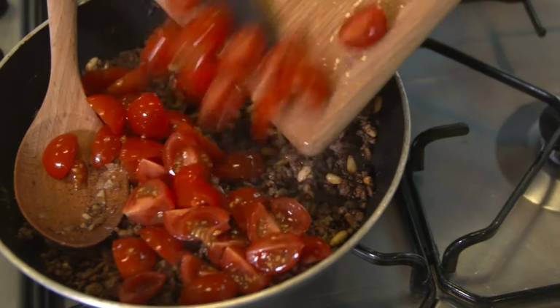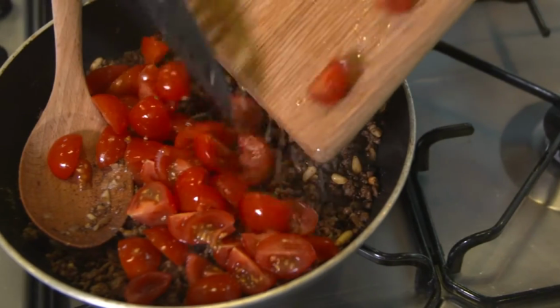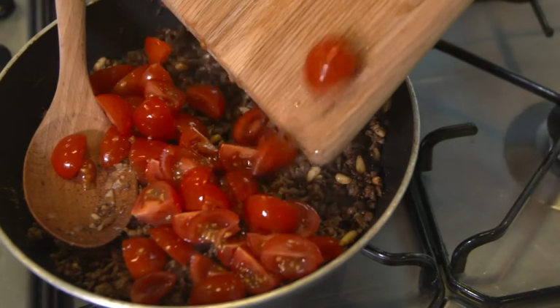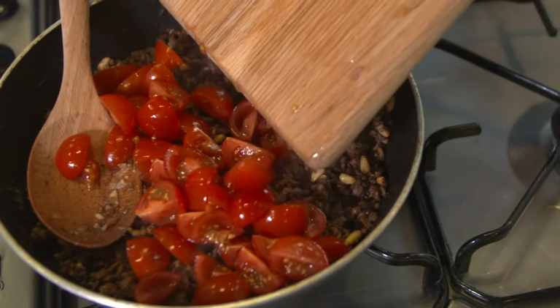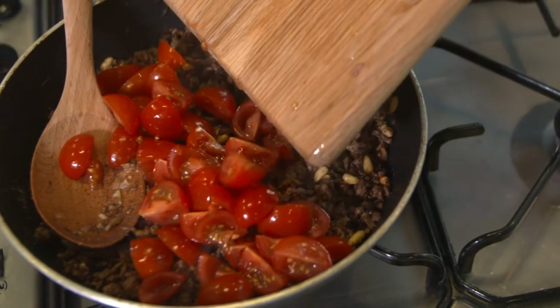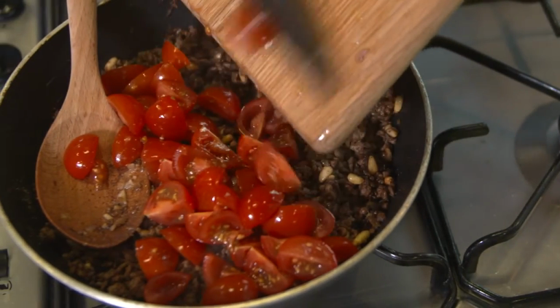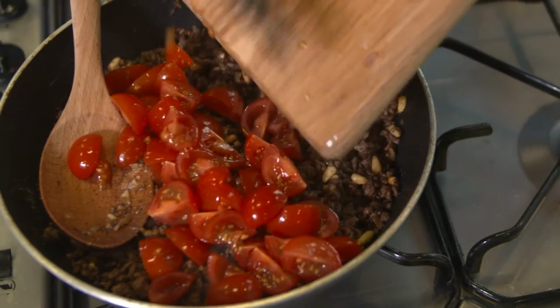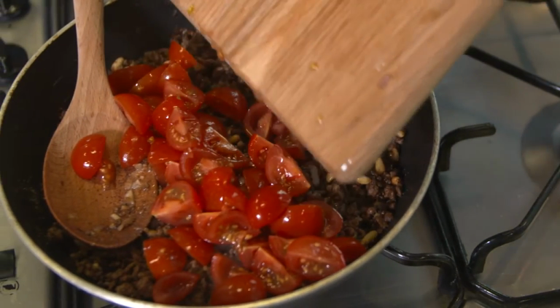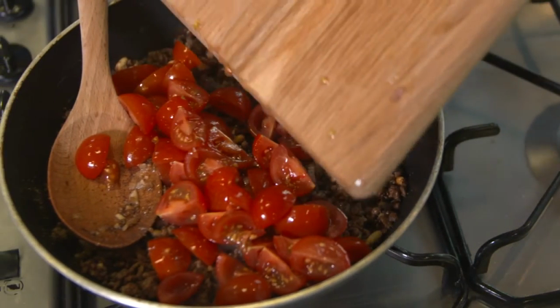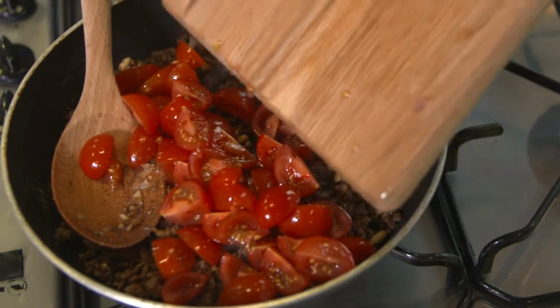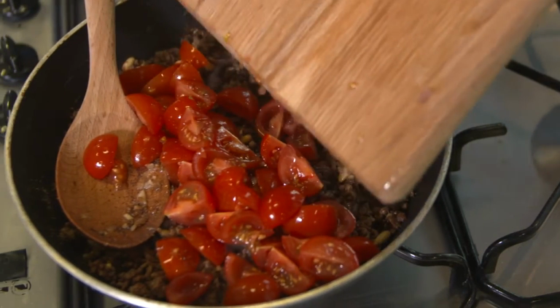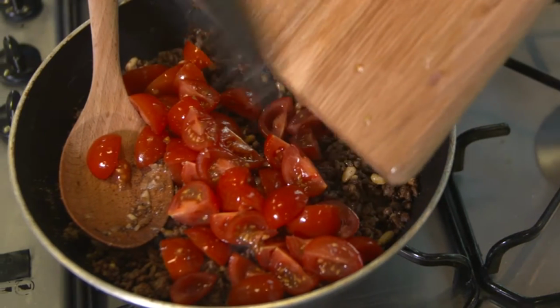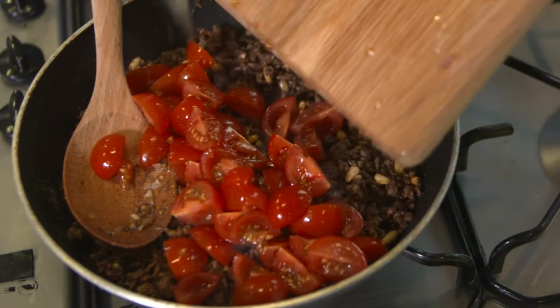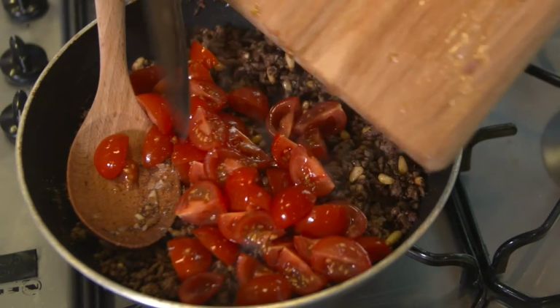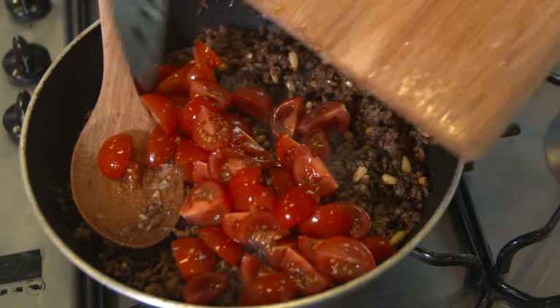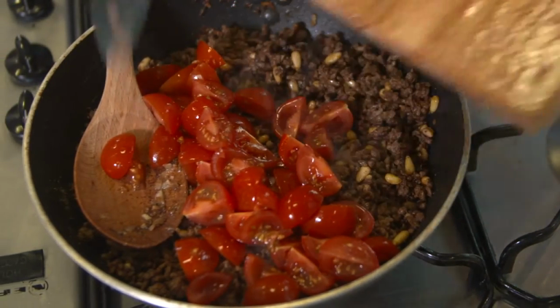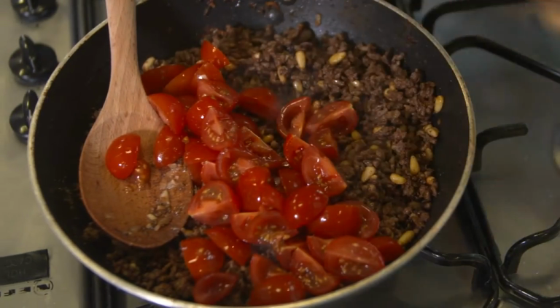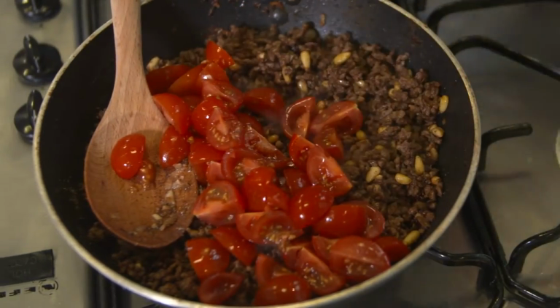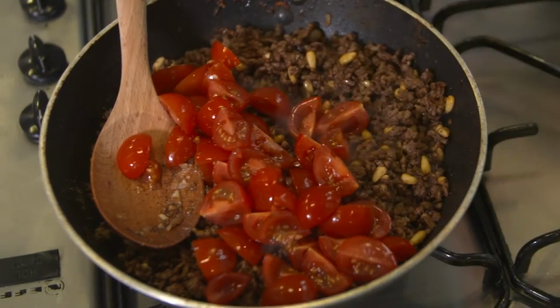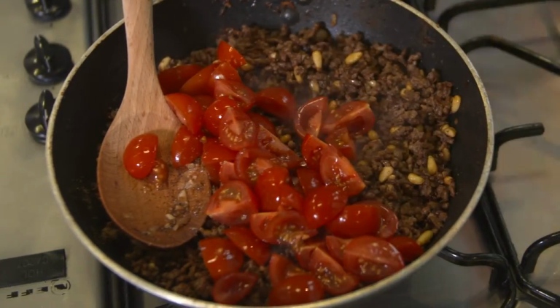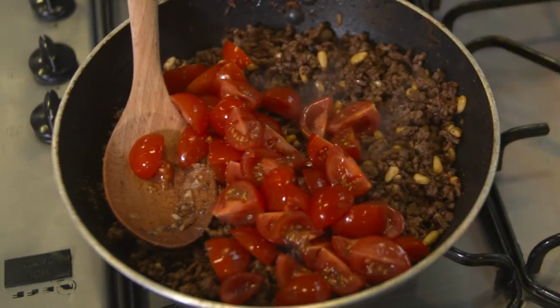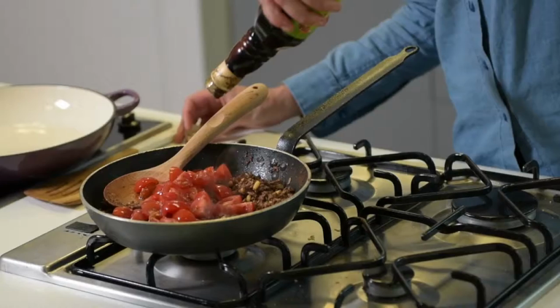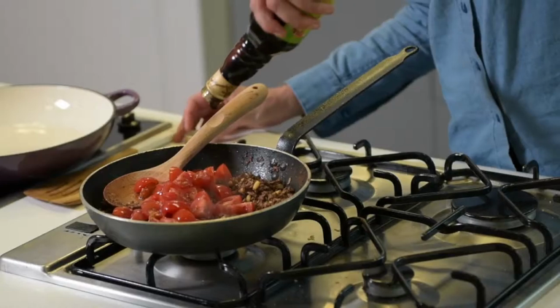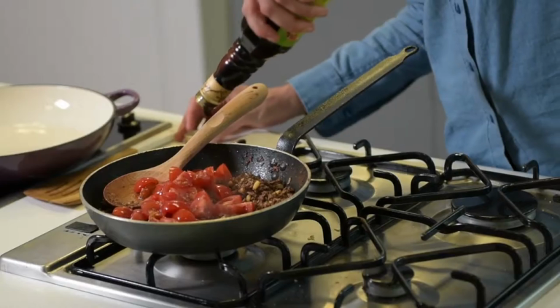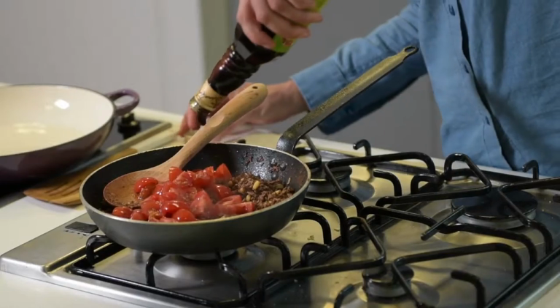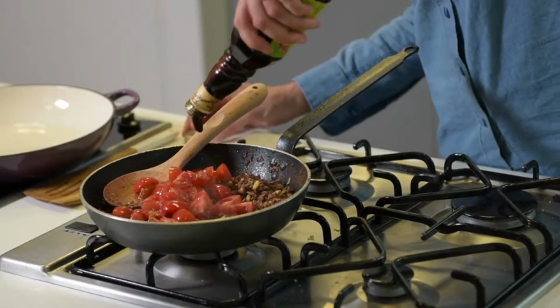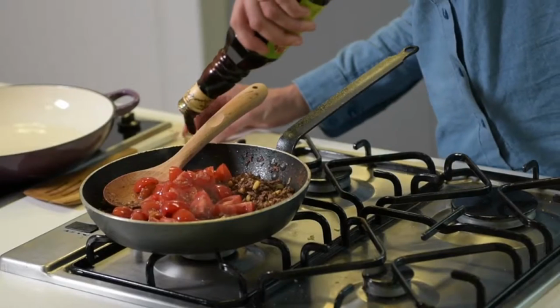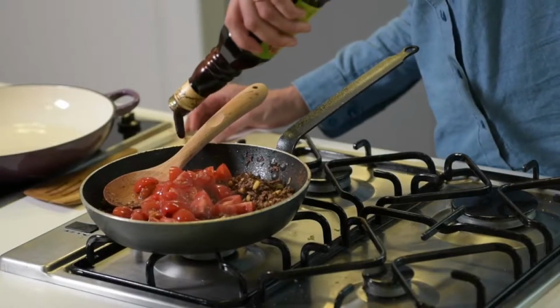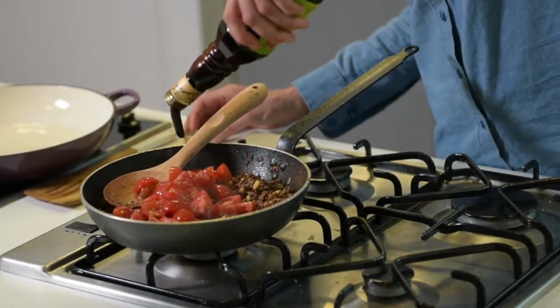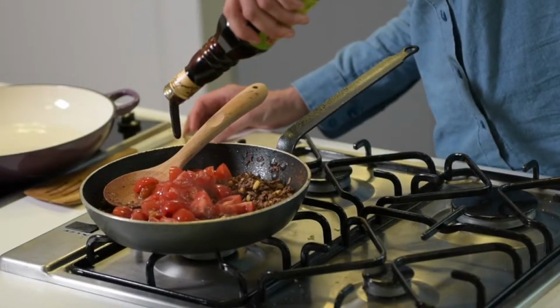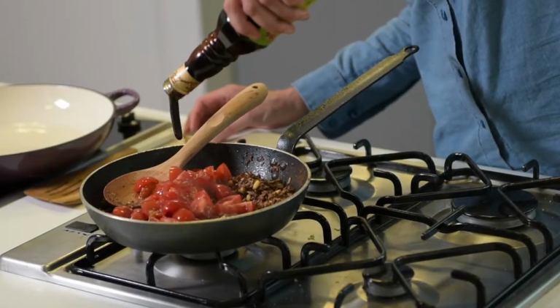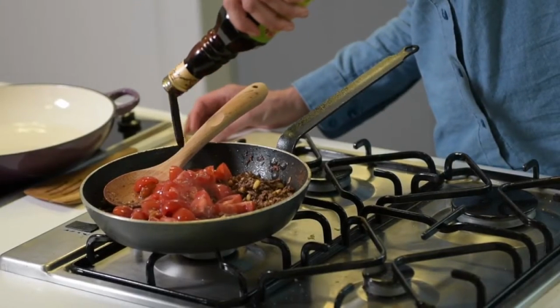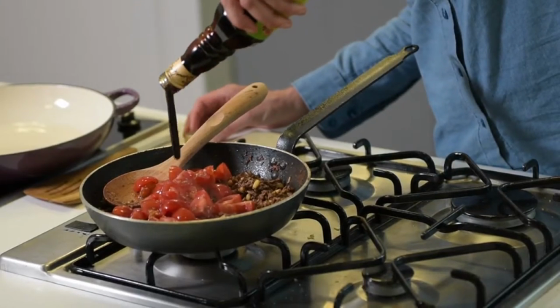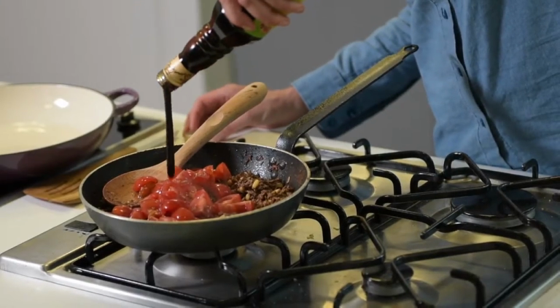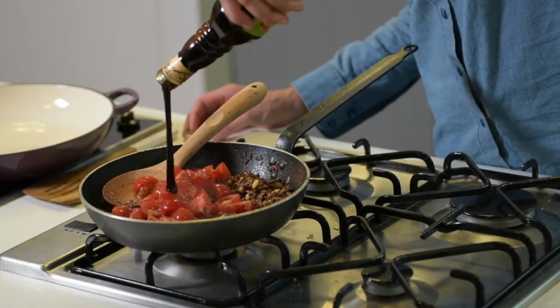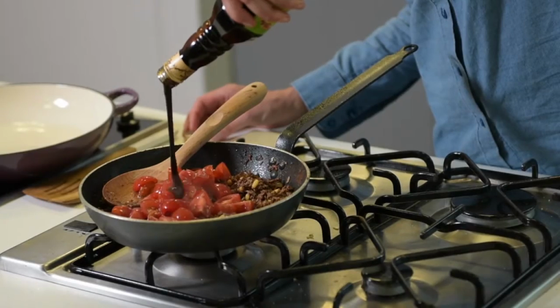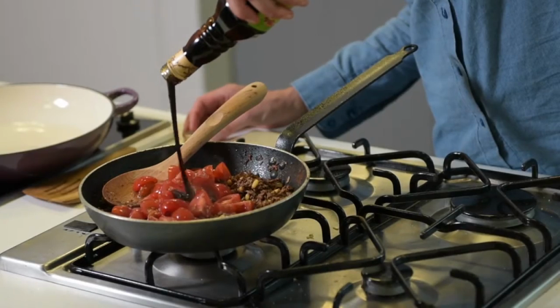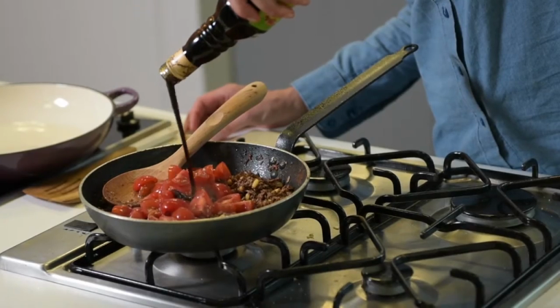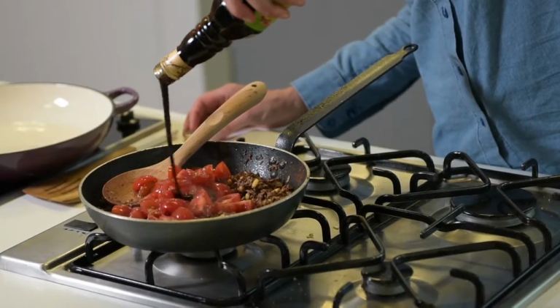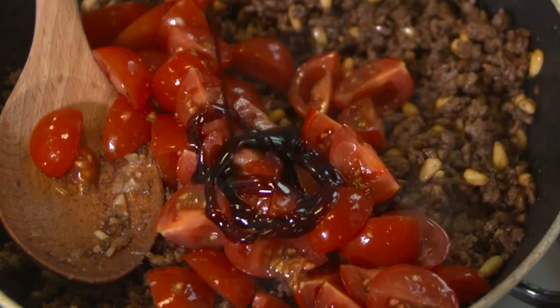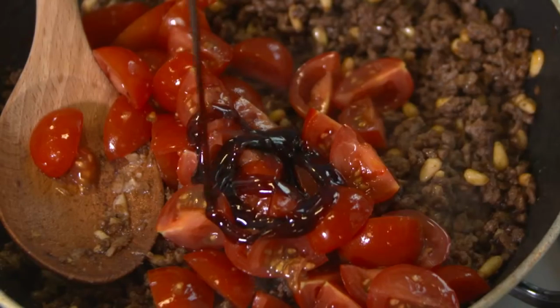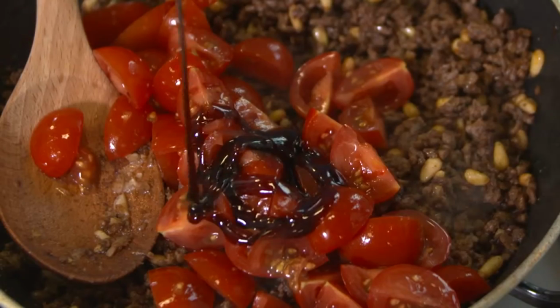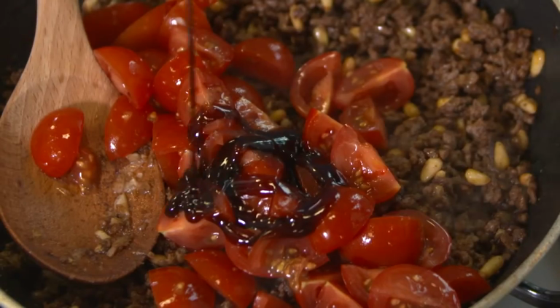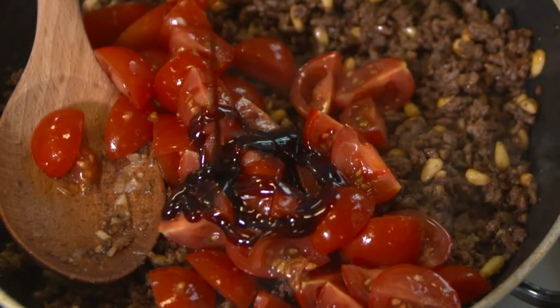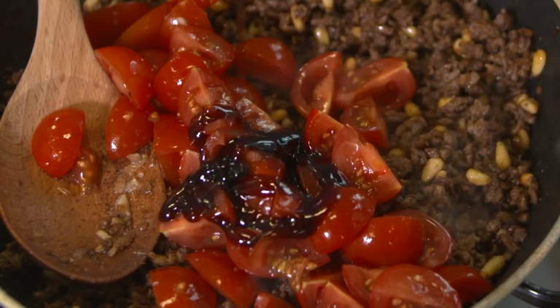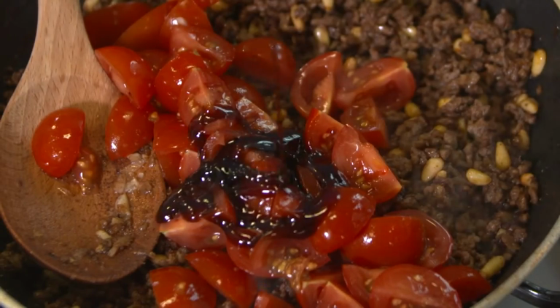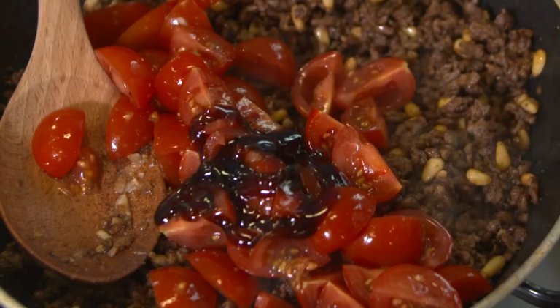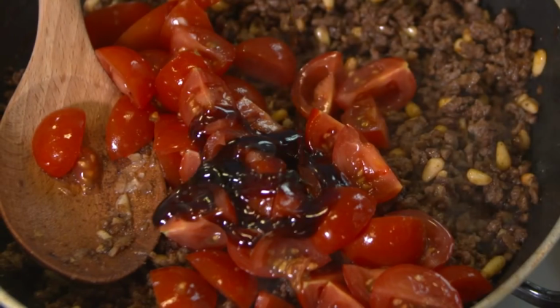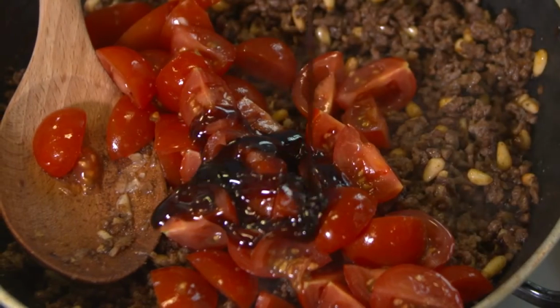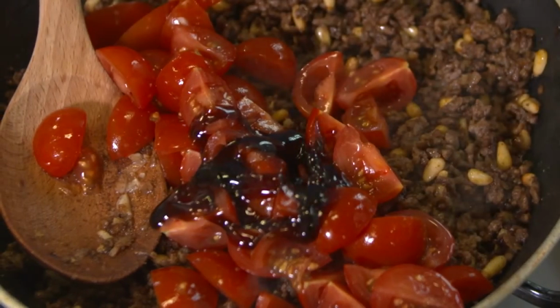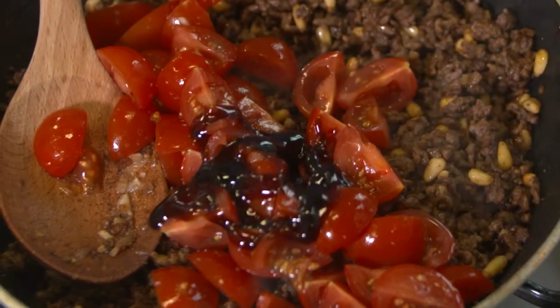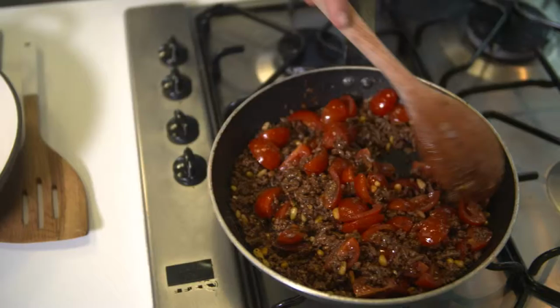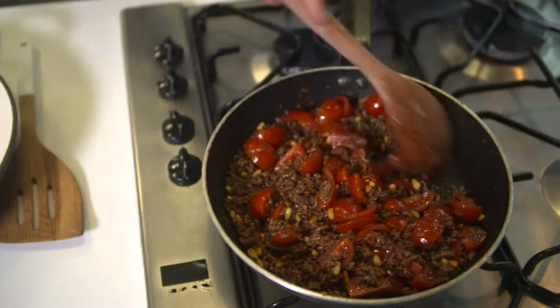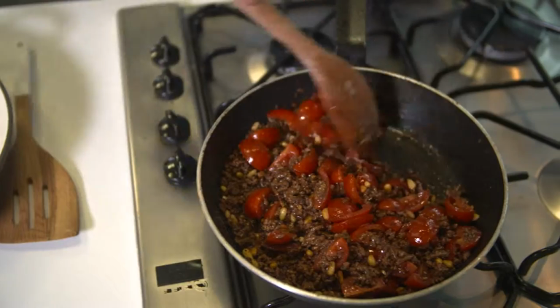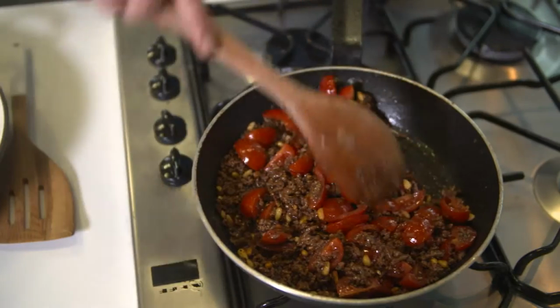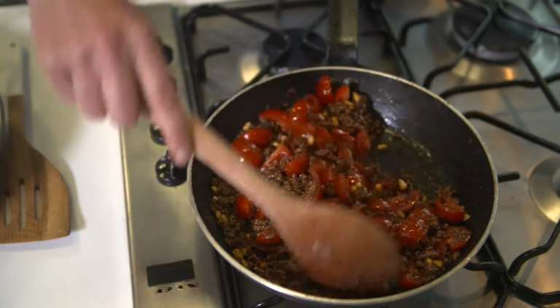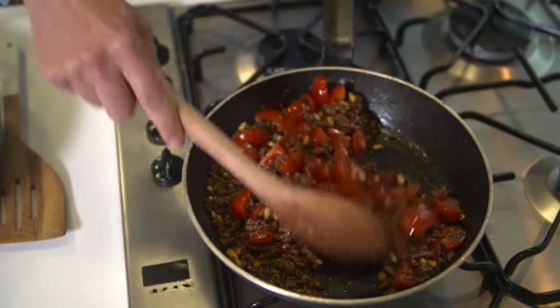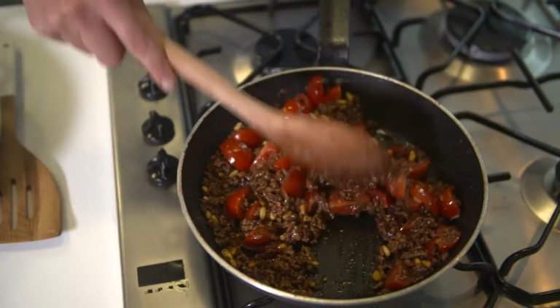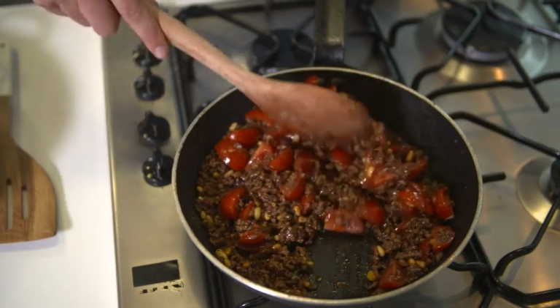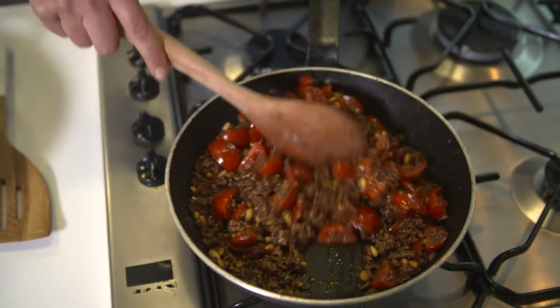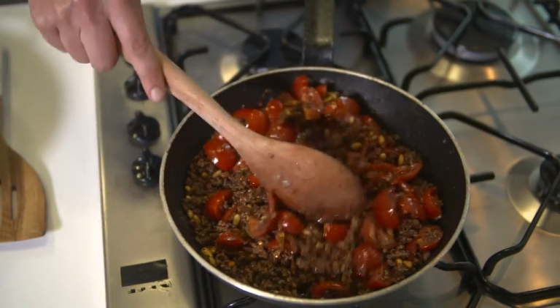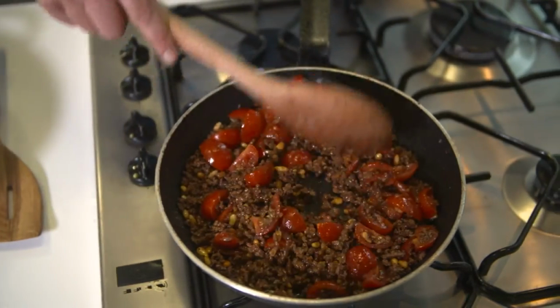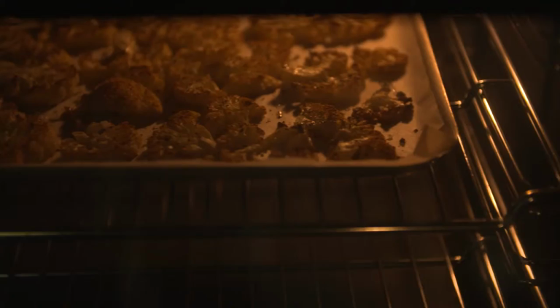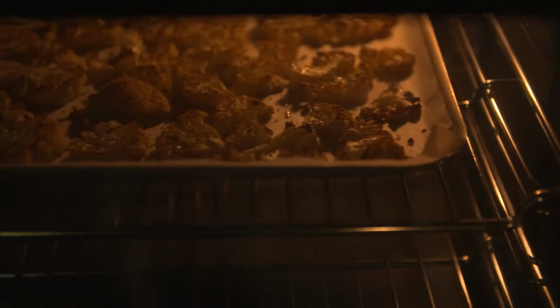Add 200 grams of diced cherry tomatoes — the sweetness and juice — and my pomegranate molasses for that lovely sweet sour tang.